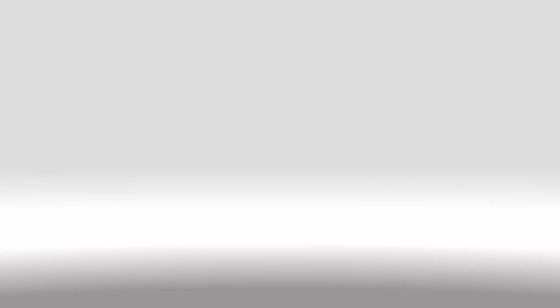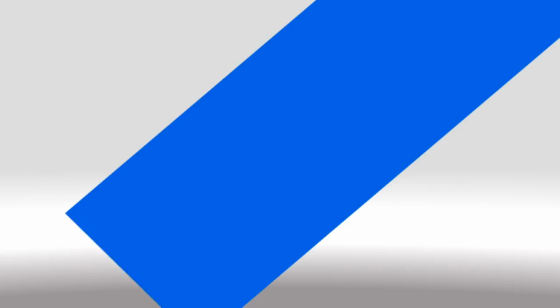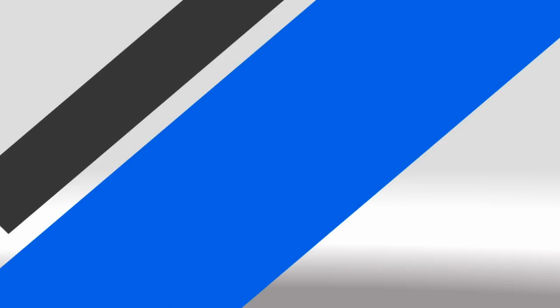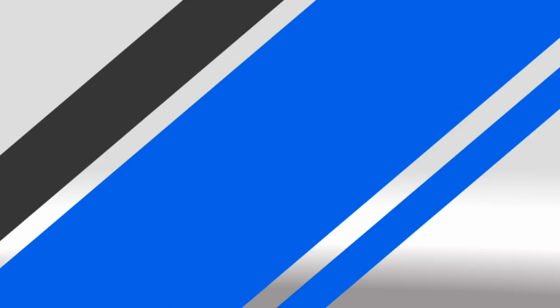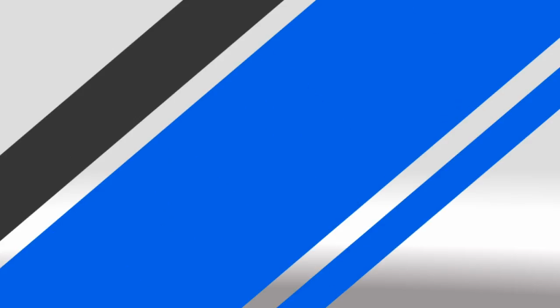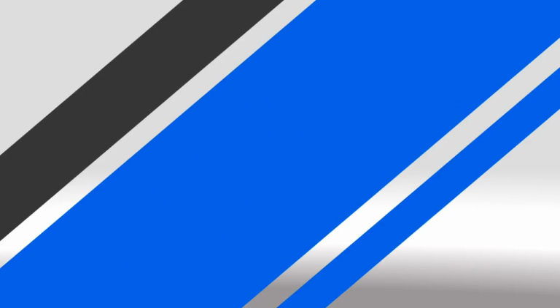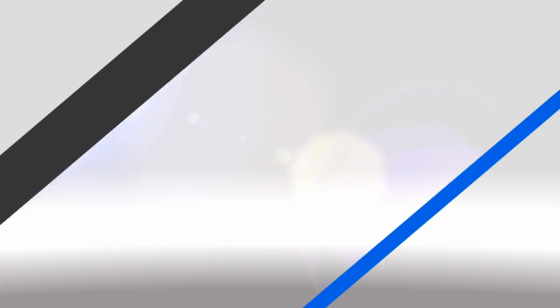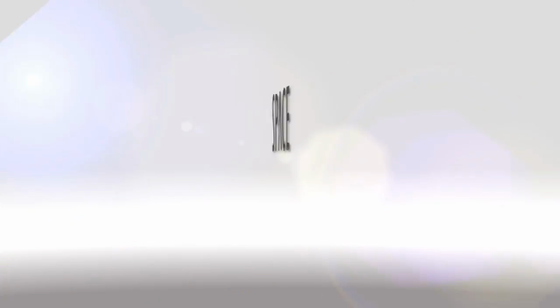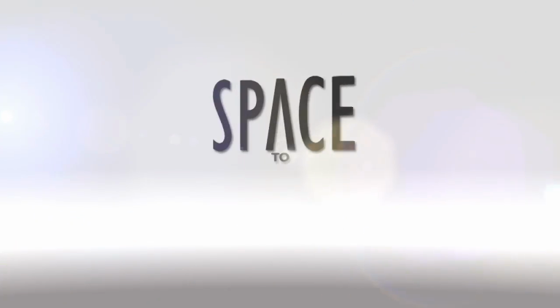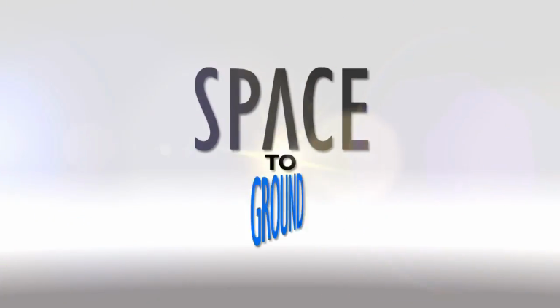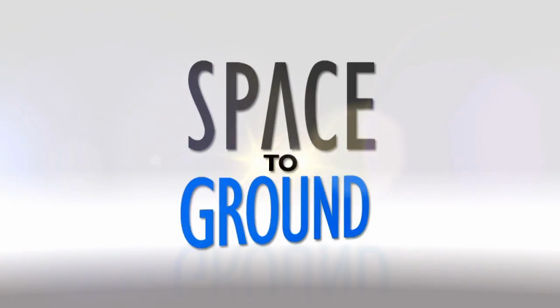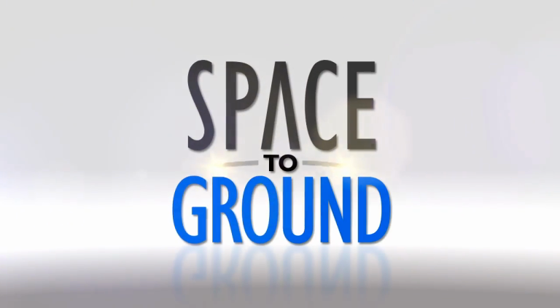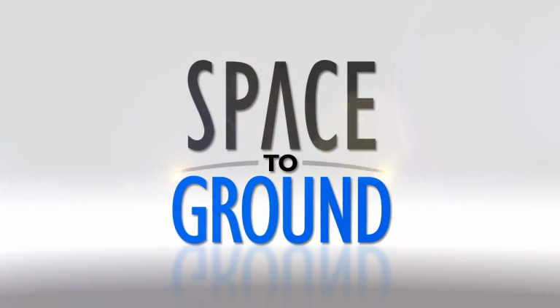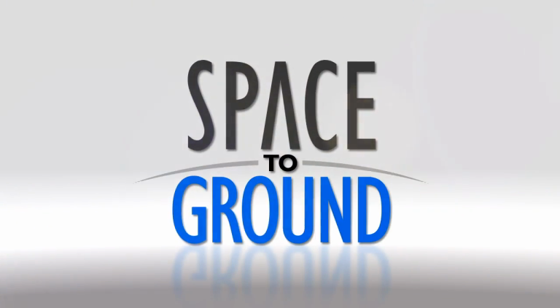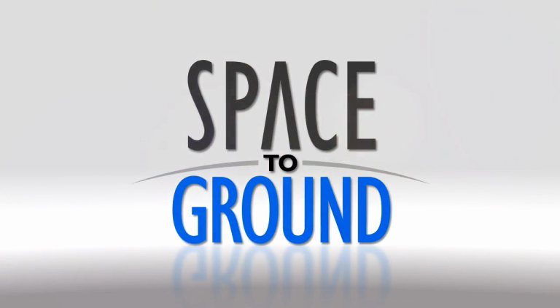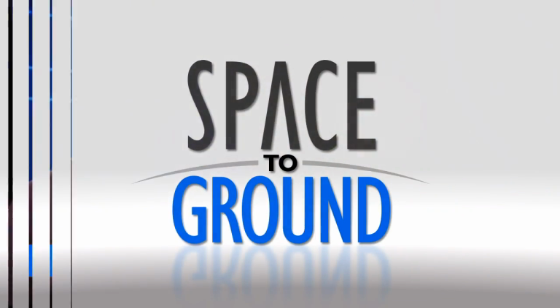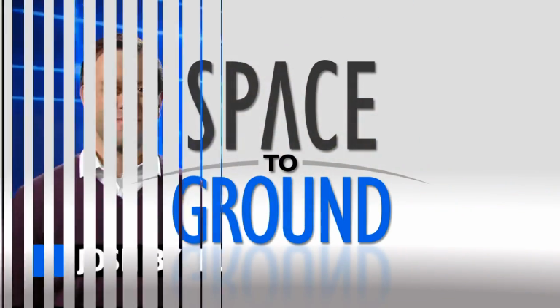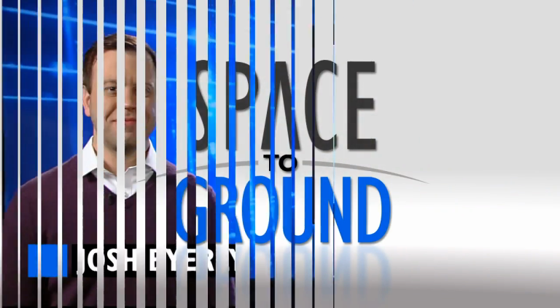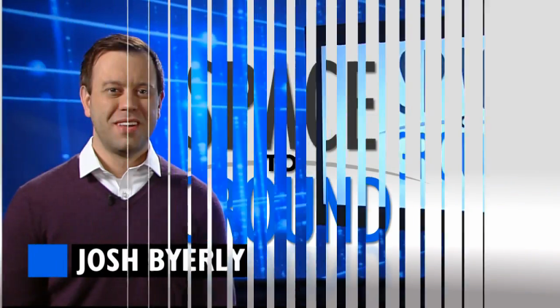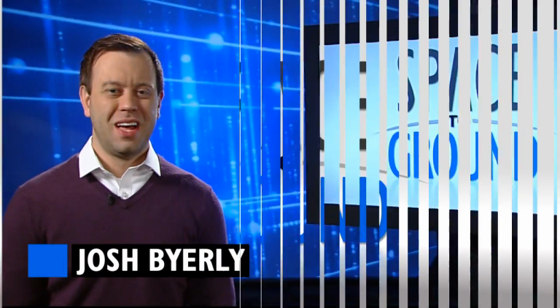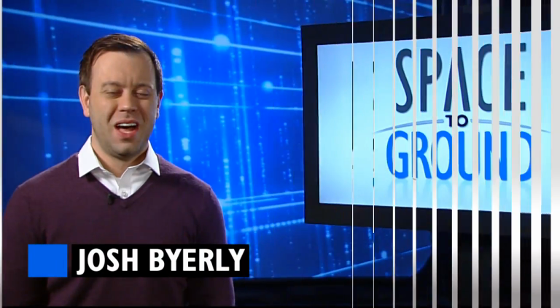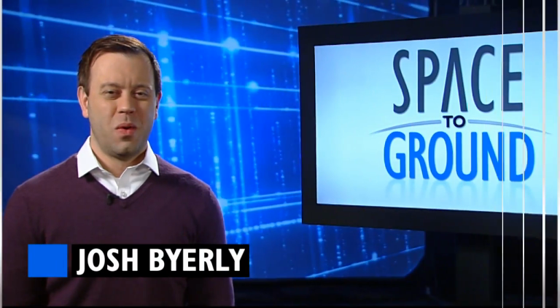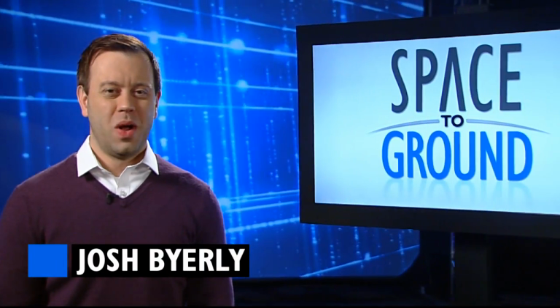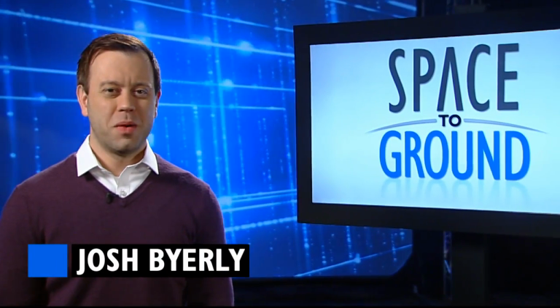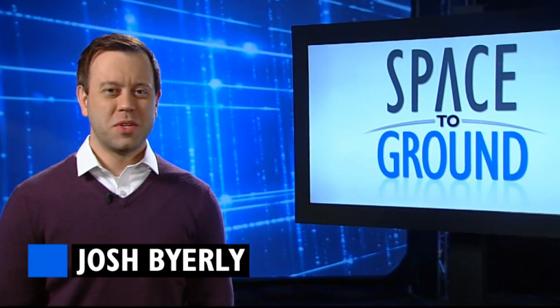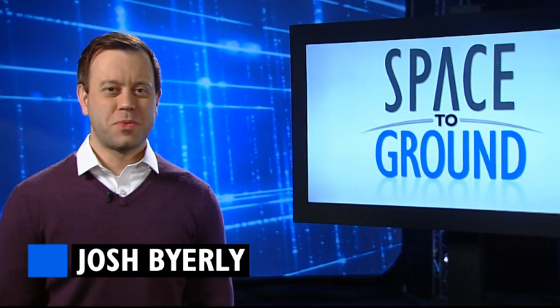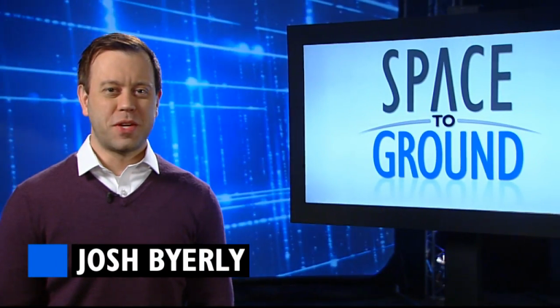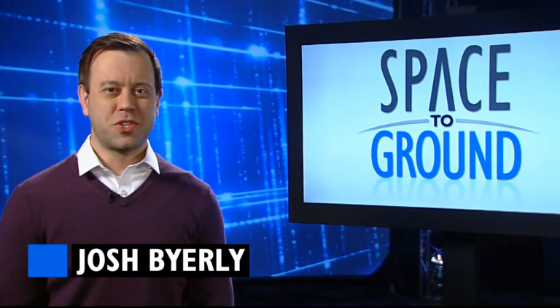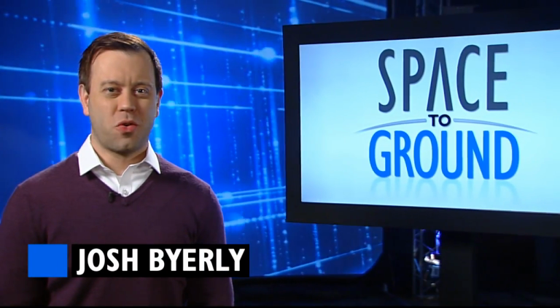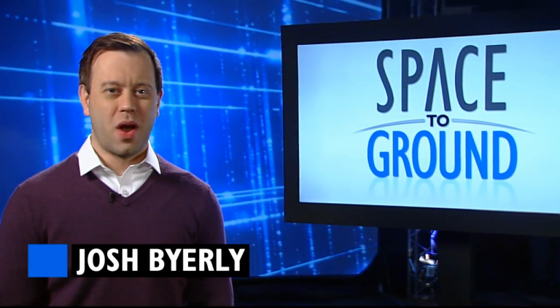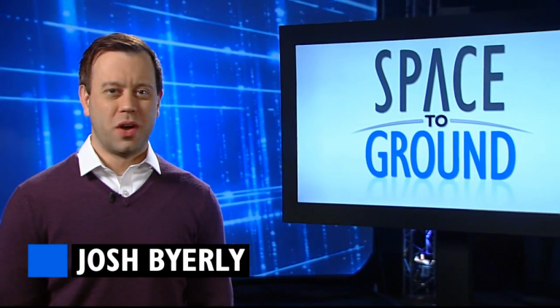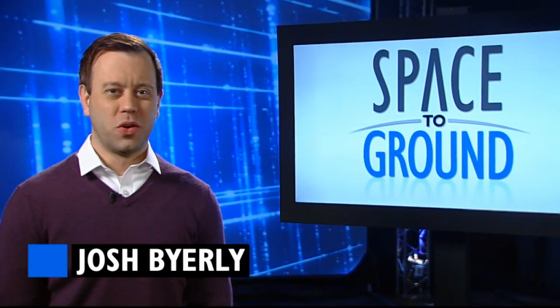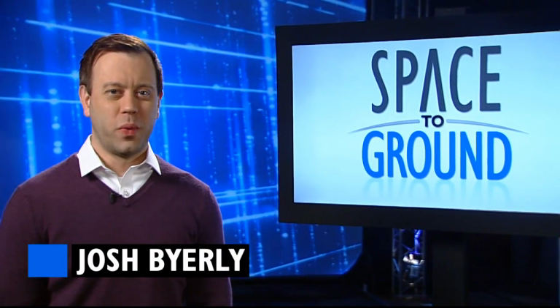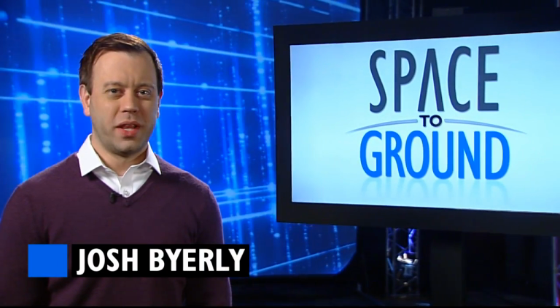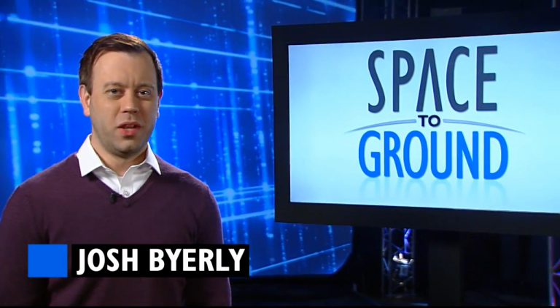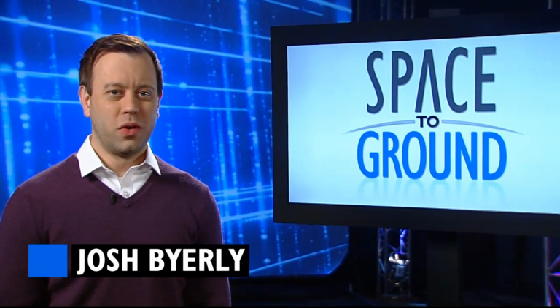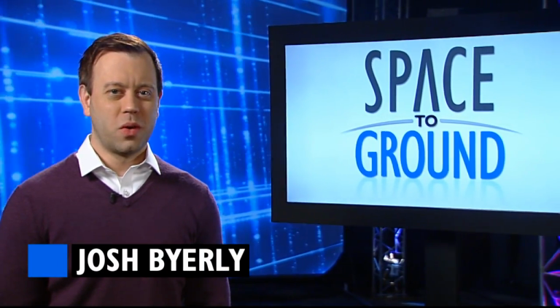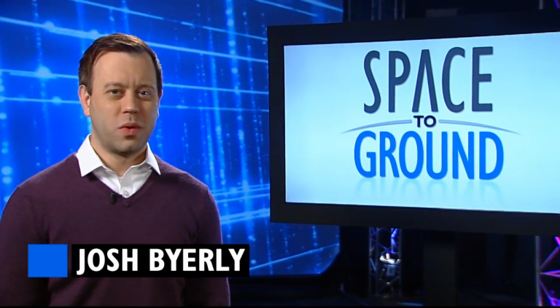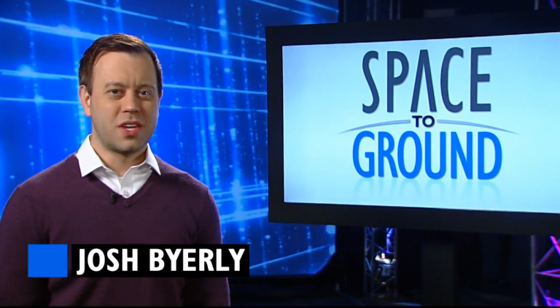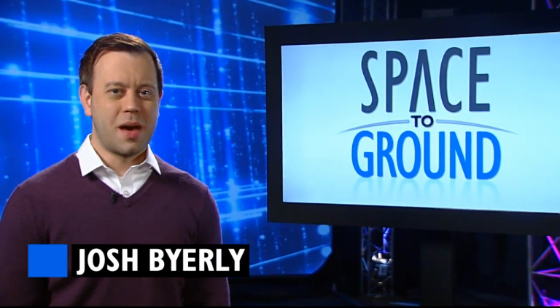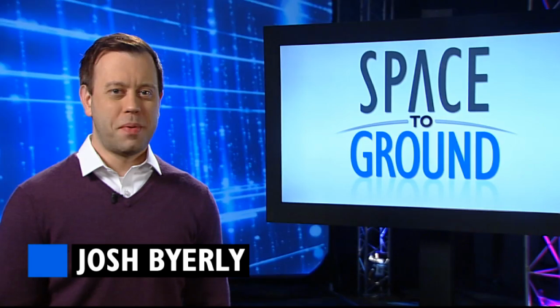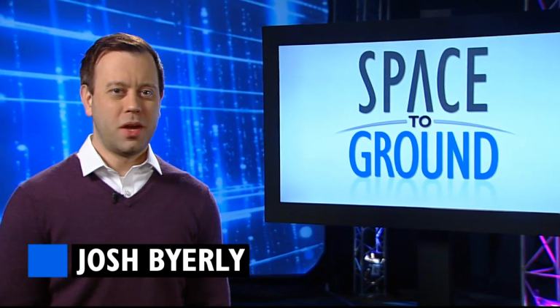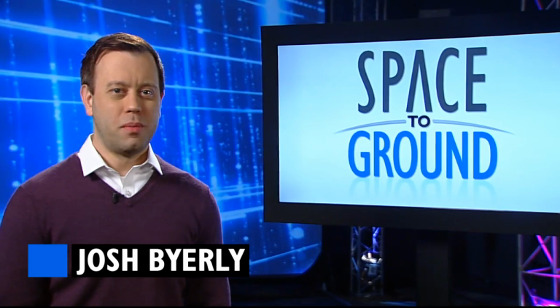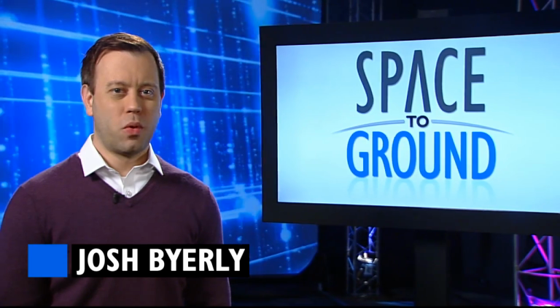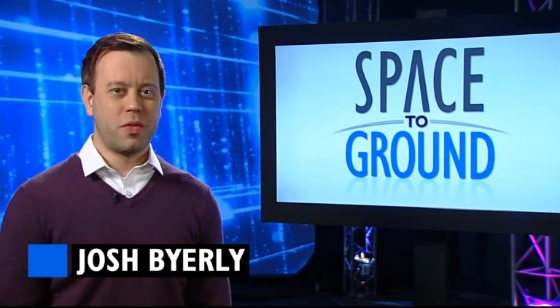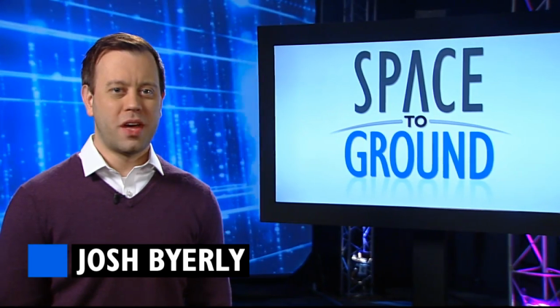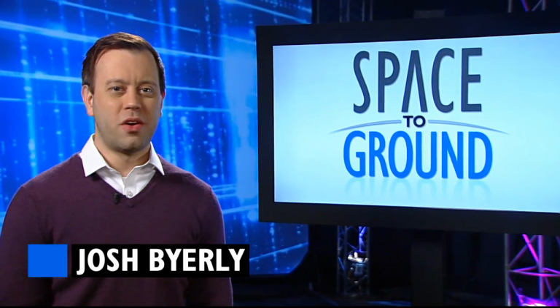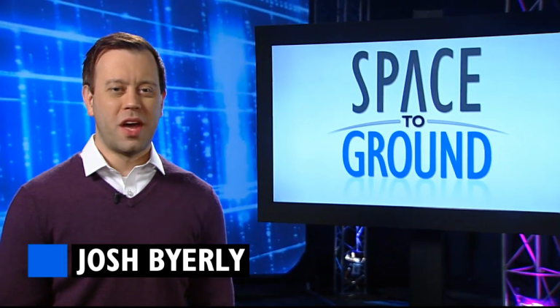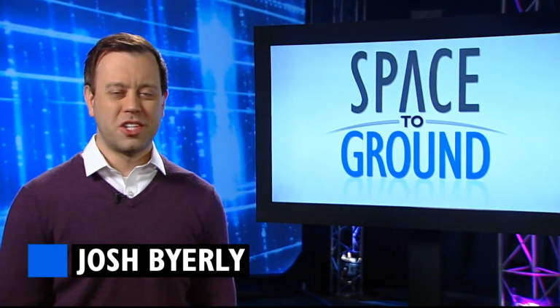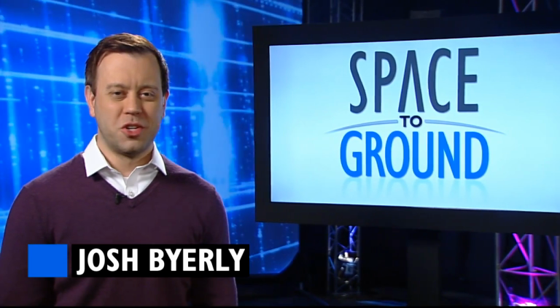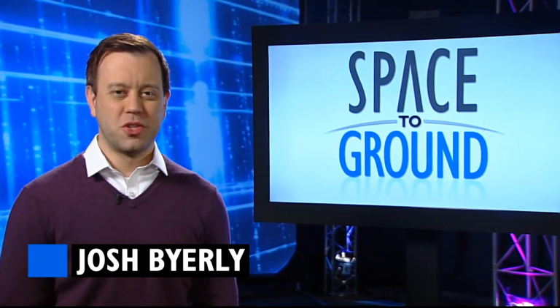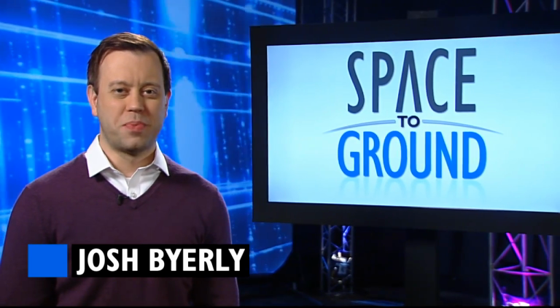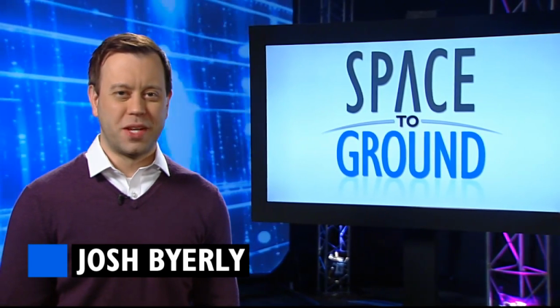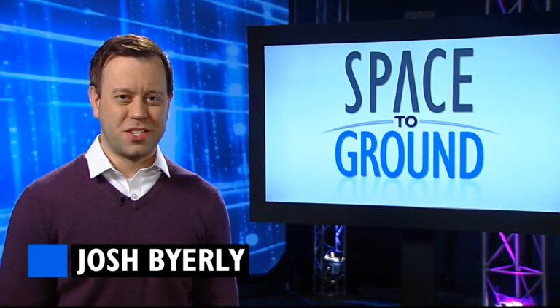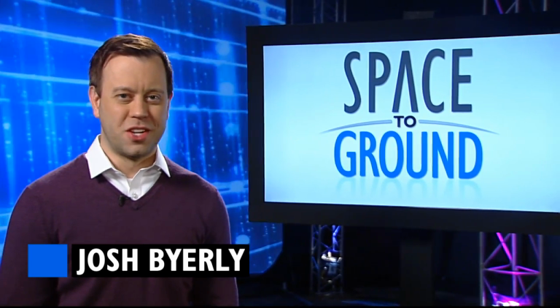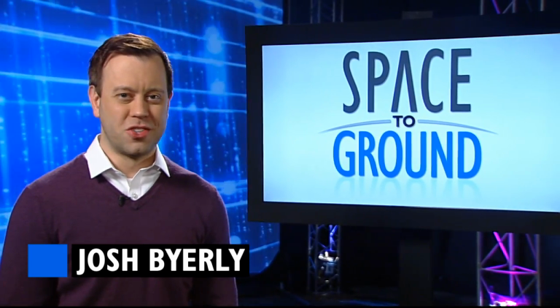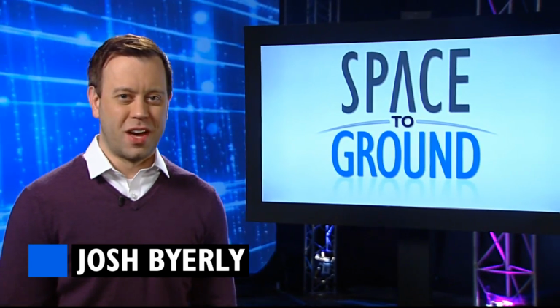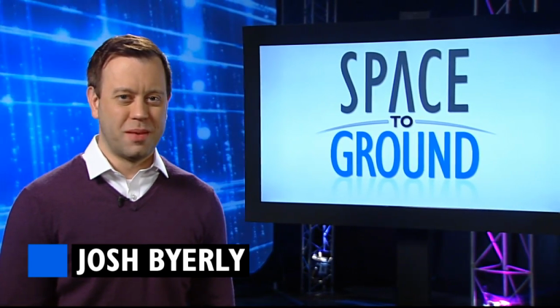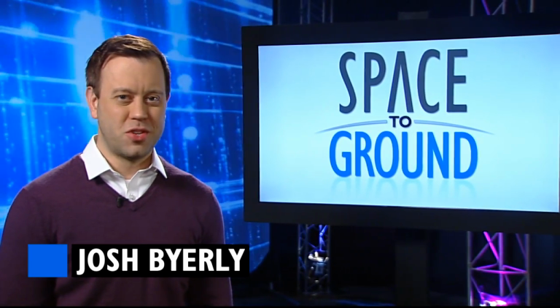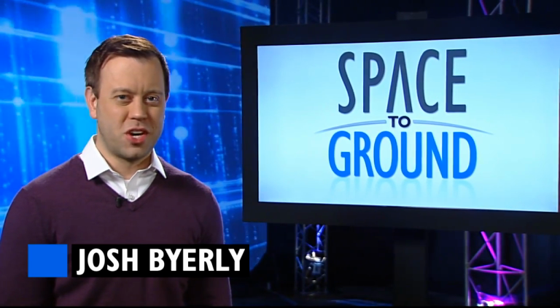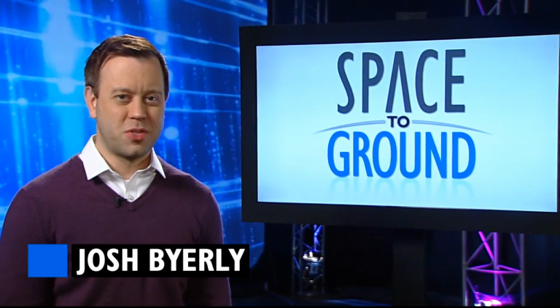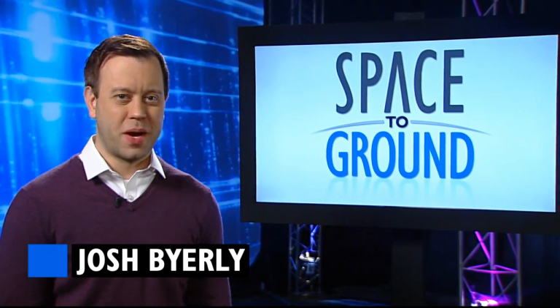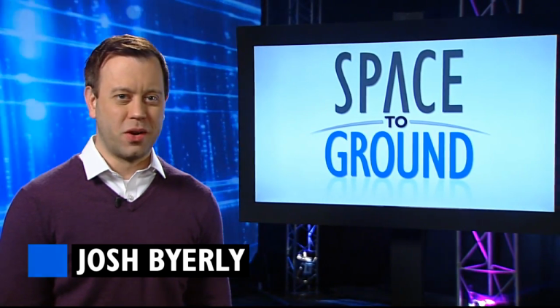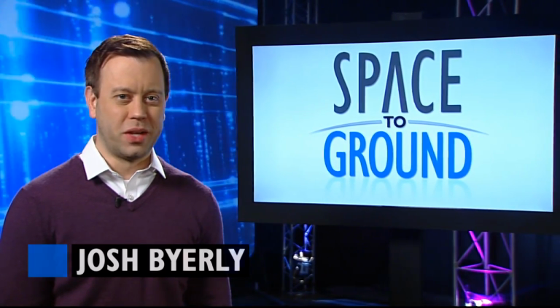Houston Station on Space to Ground. Welcome to Space to Ground, your weekly look at what's happening on board the International Space Station. I'm Josh Byerly.